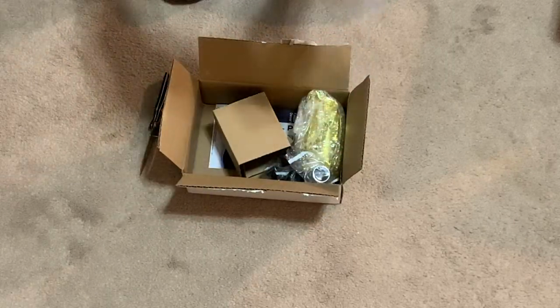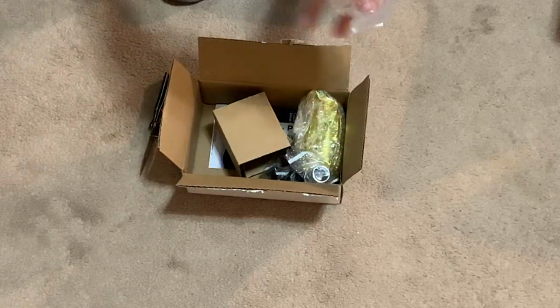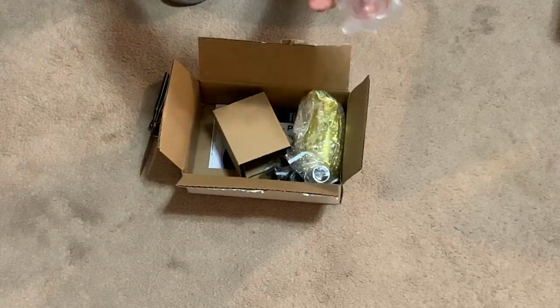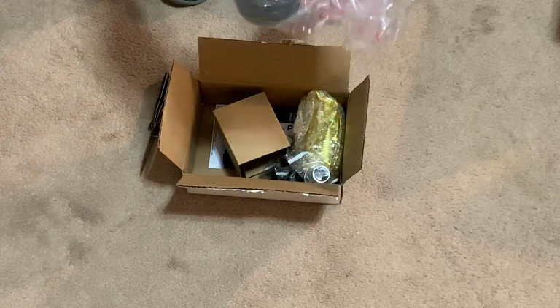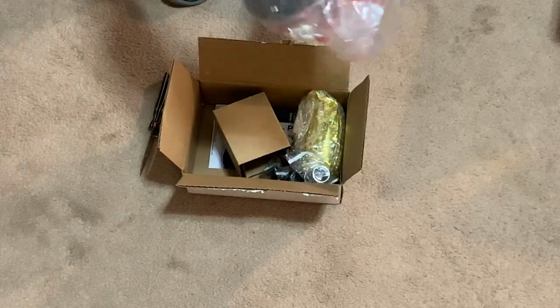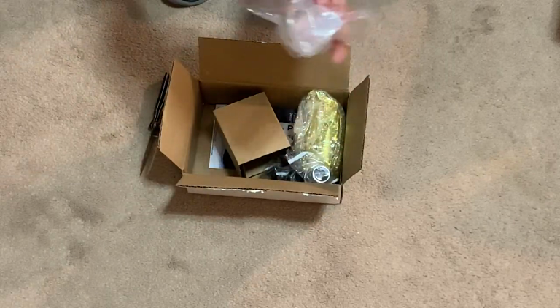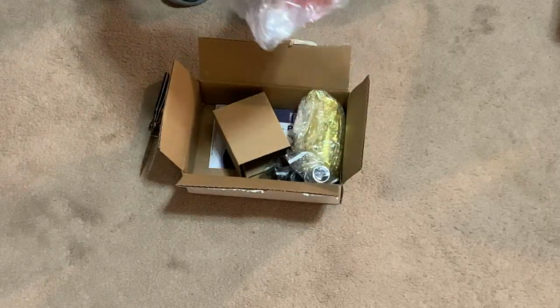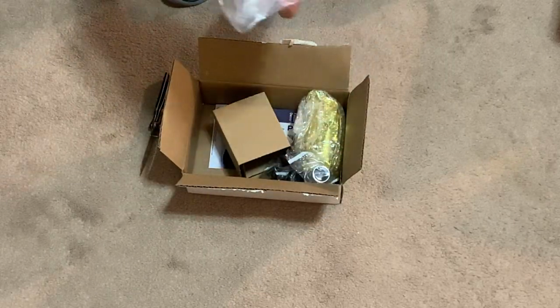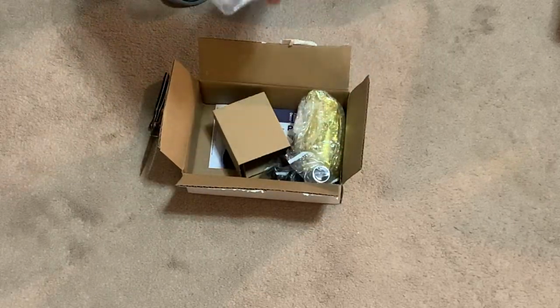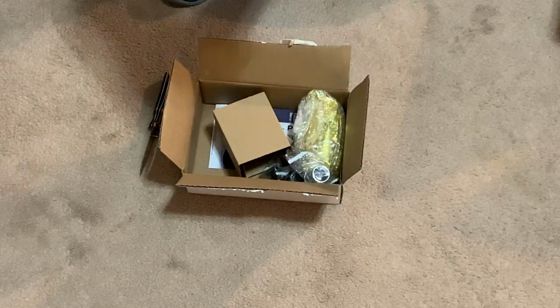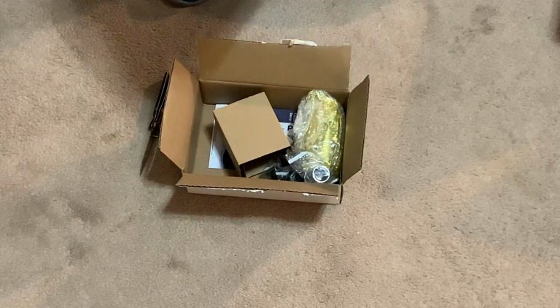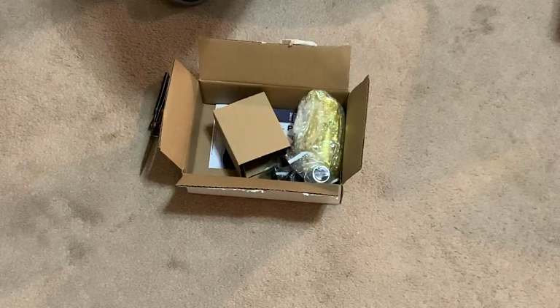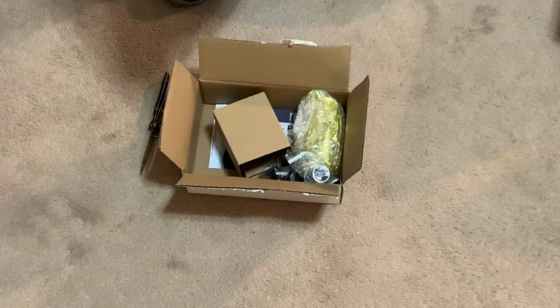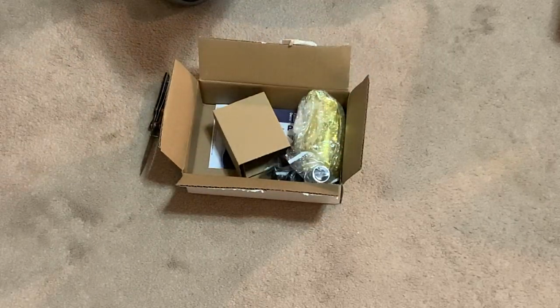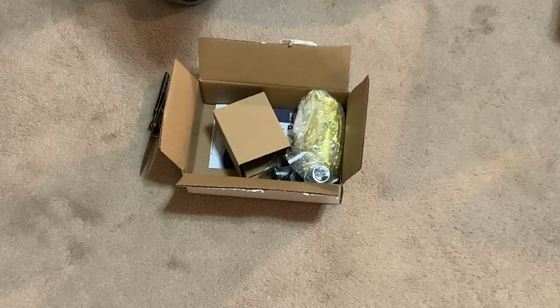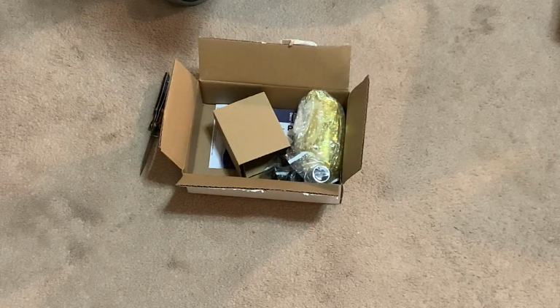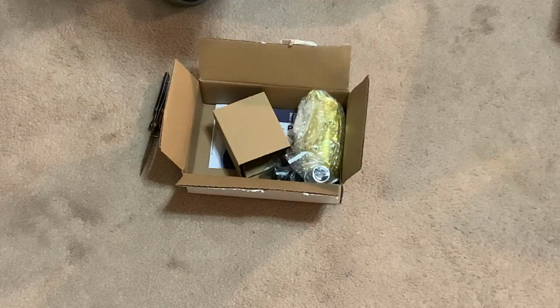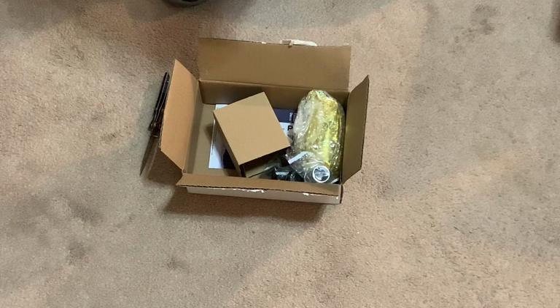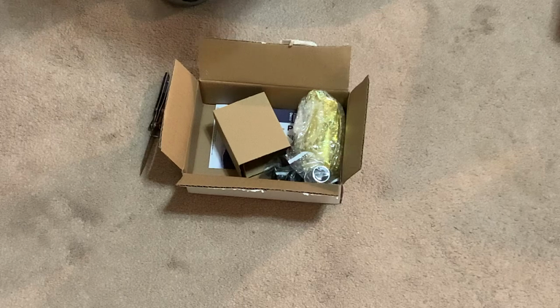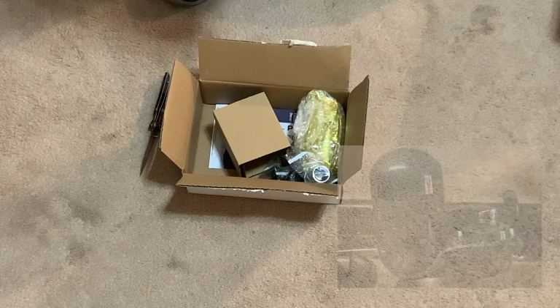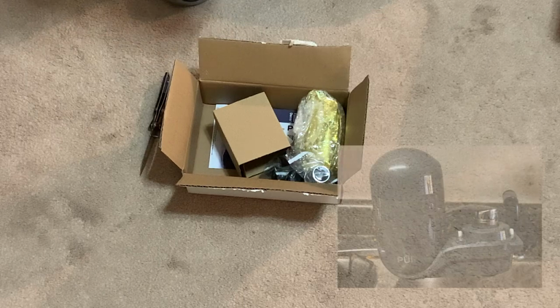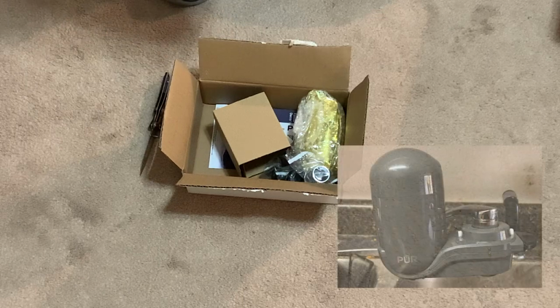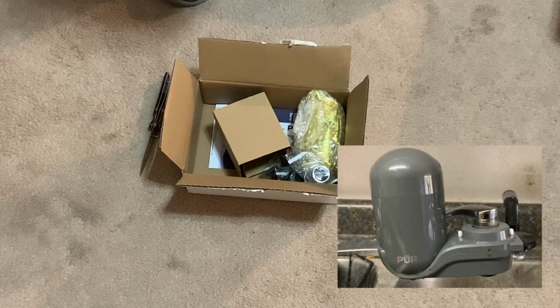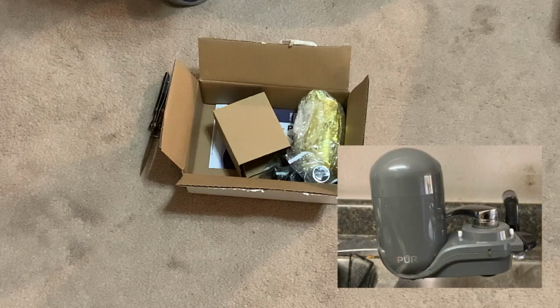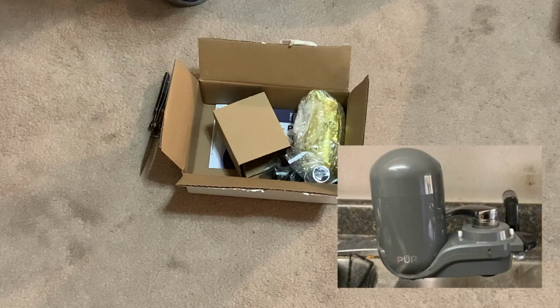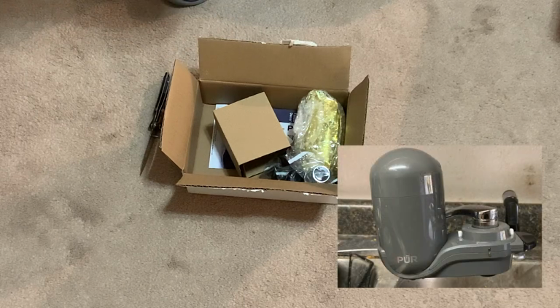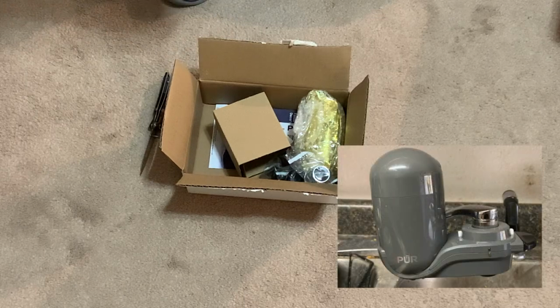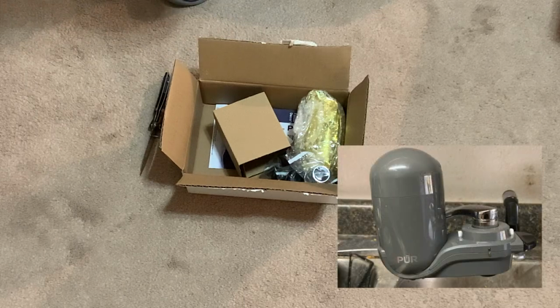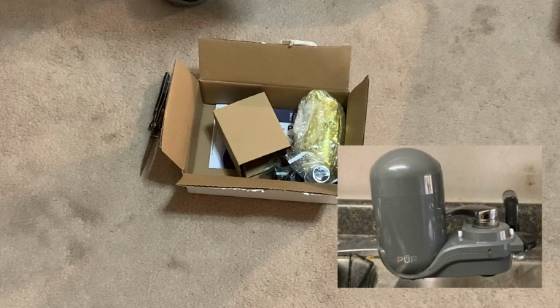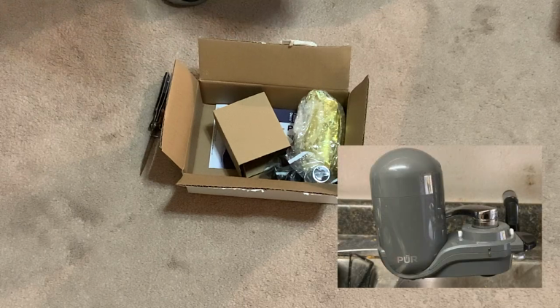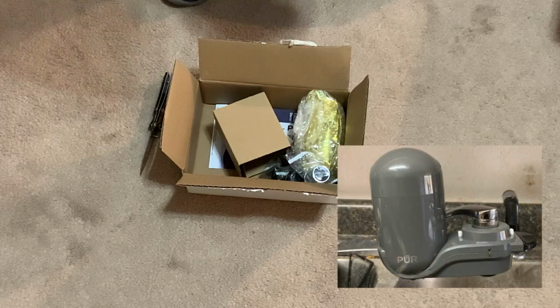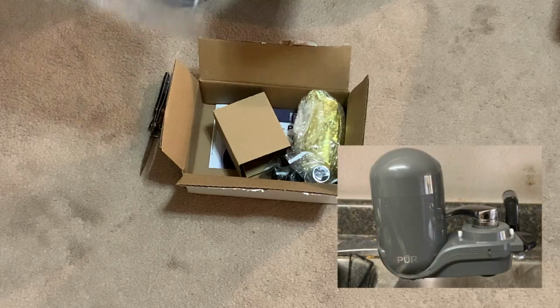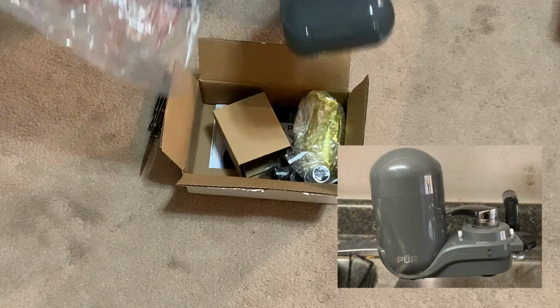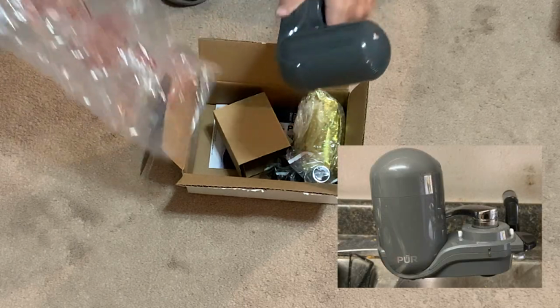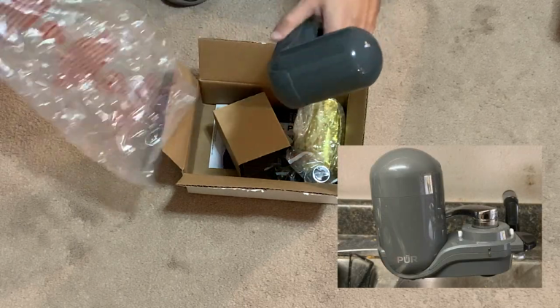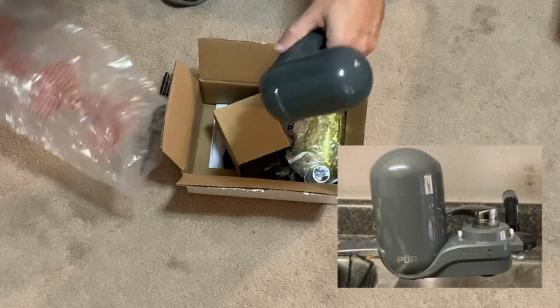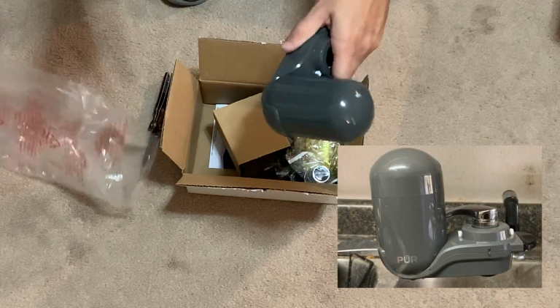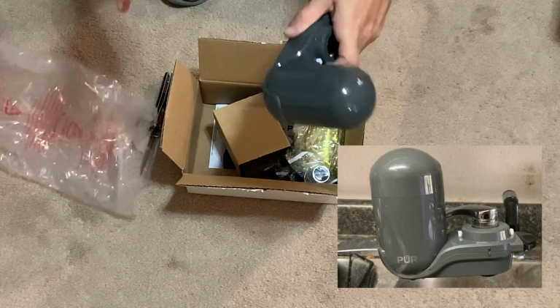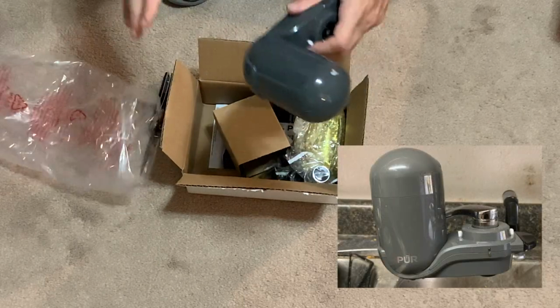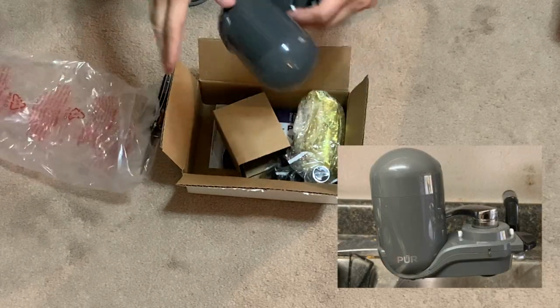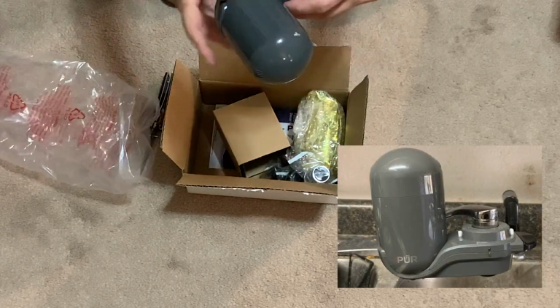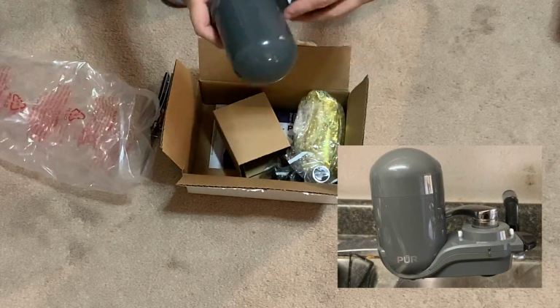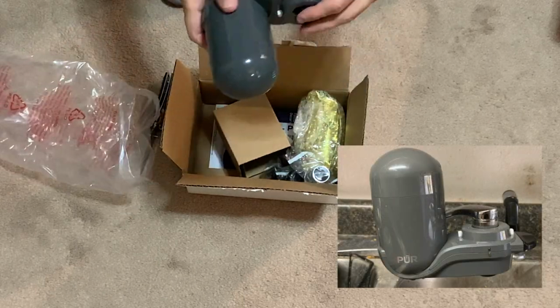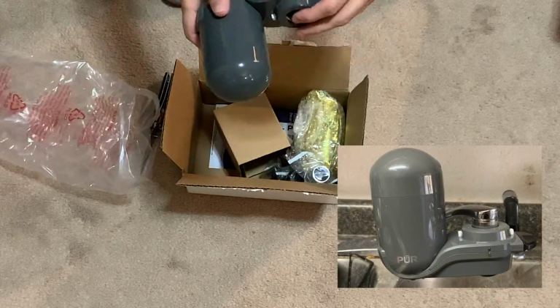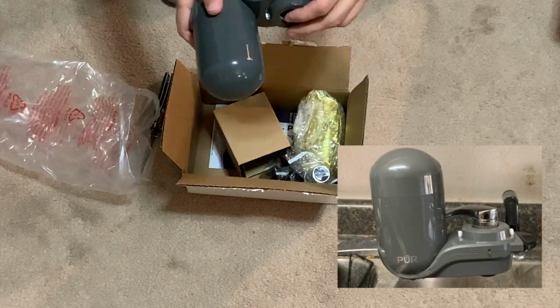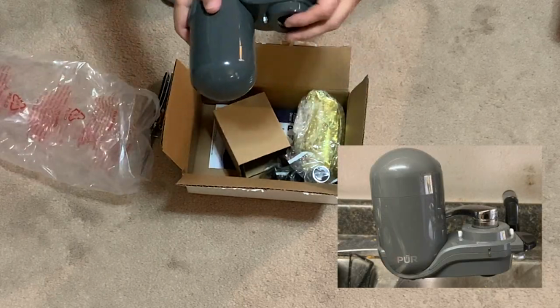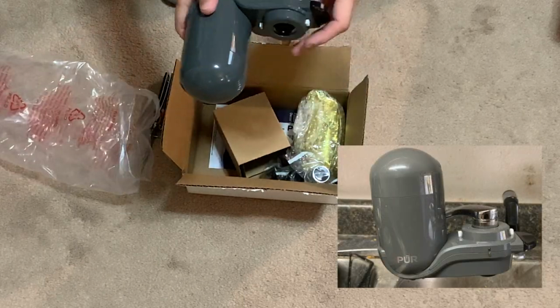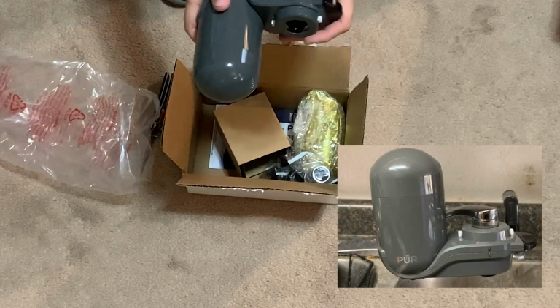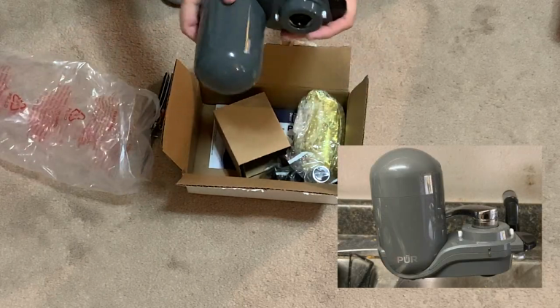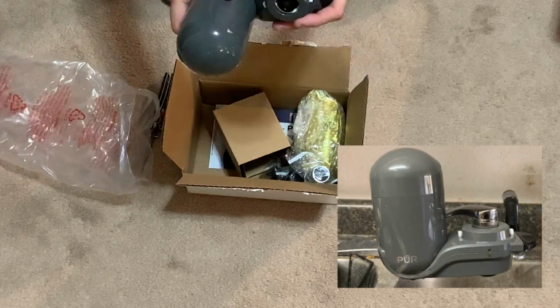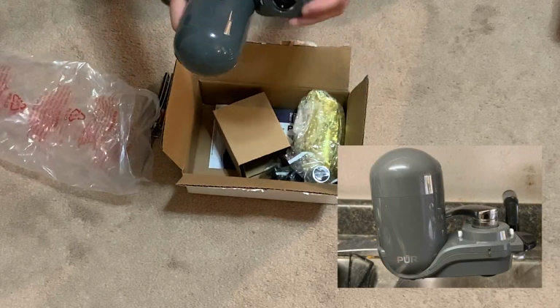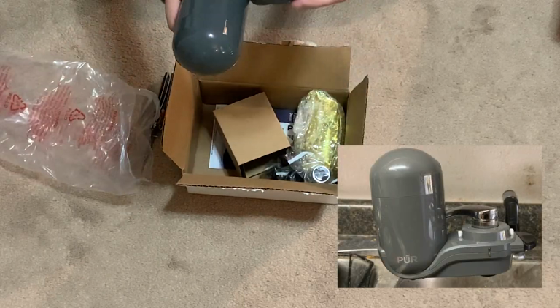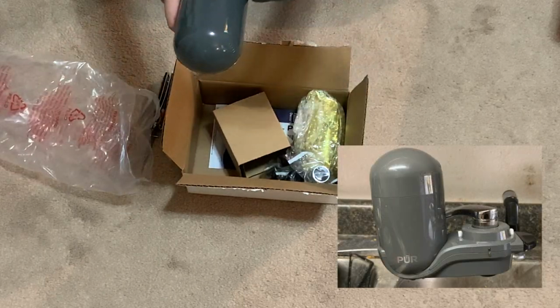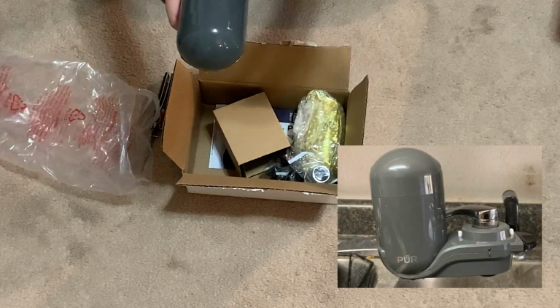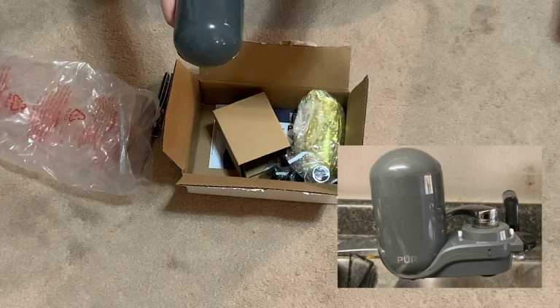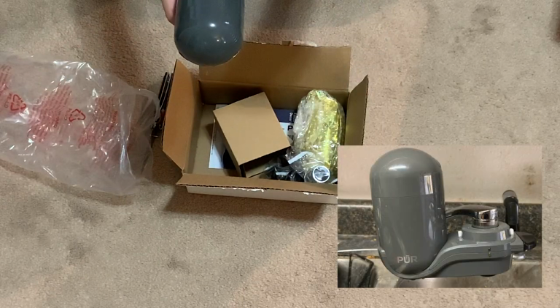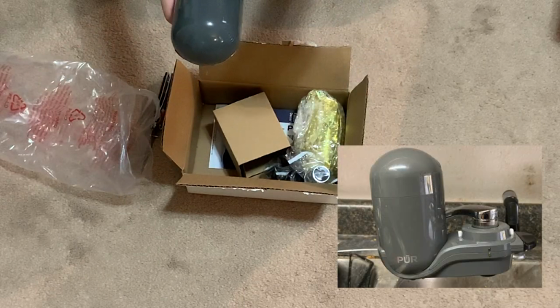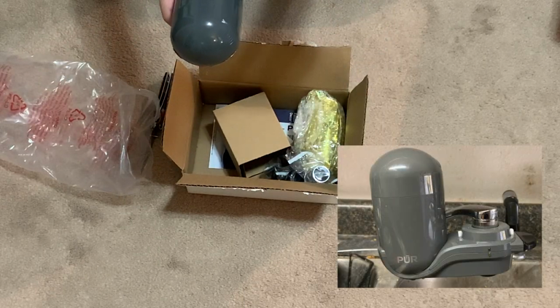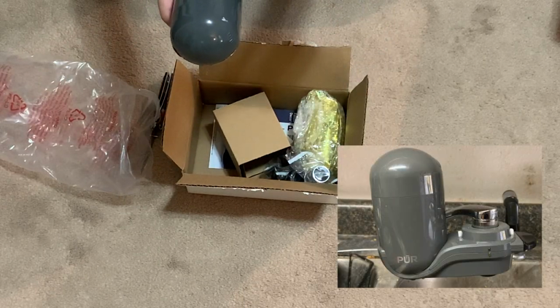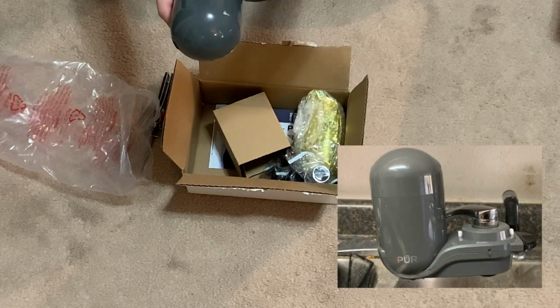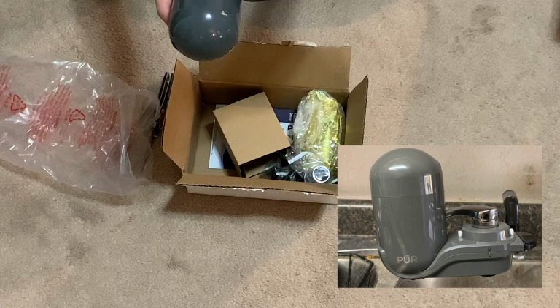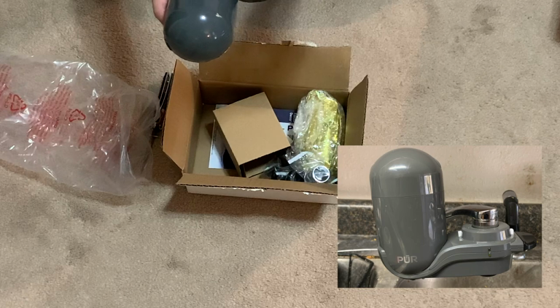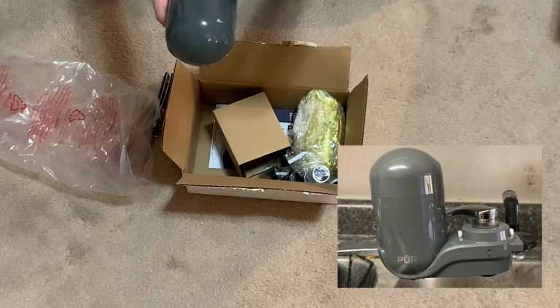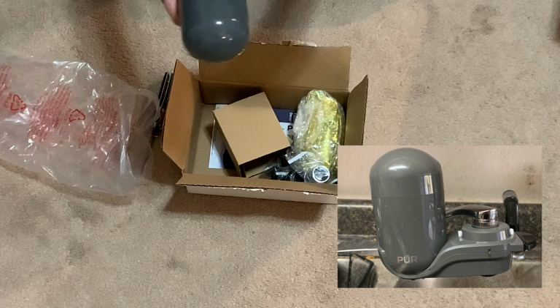Here's the main part — getting it out of the bag. This would go down onto your faucet. Wow, that is much lighter than I thought it was gonna be. And this part grips onto your faucet.